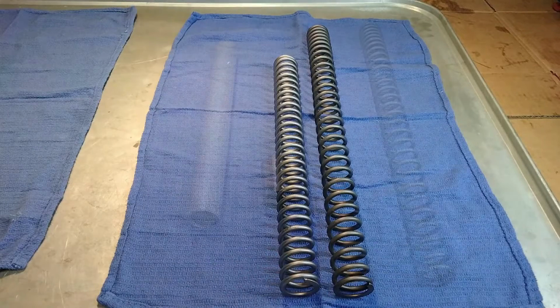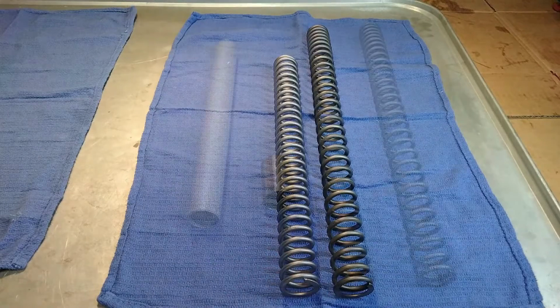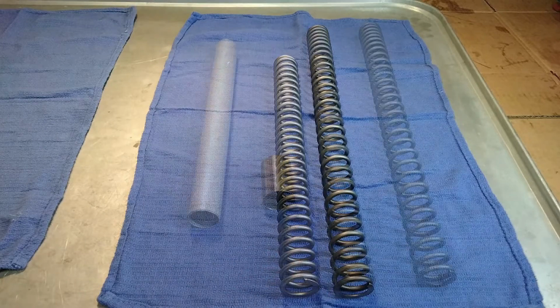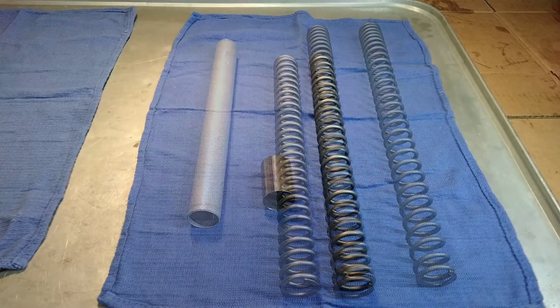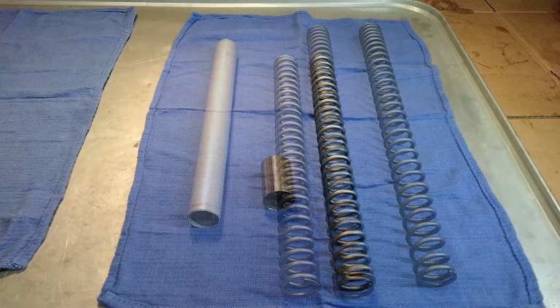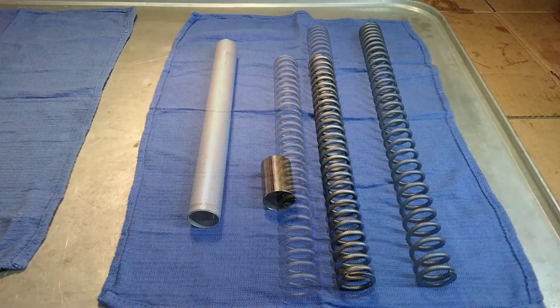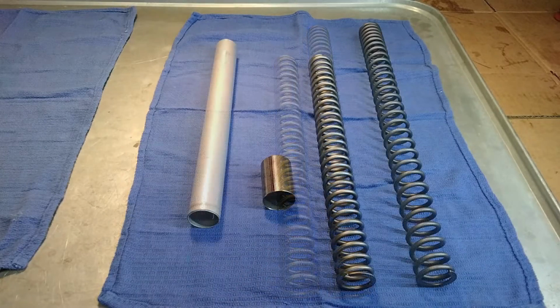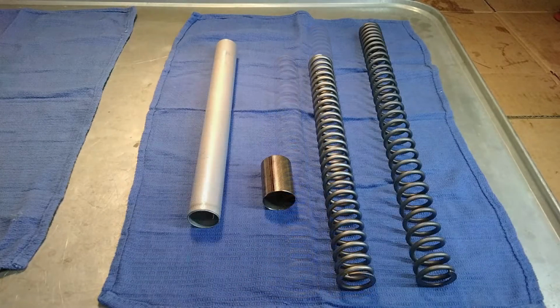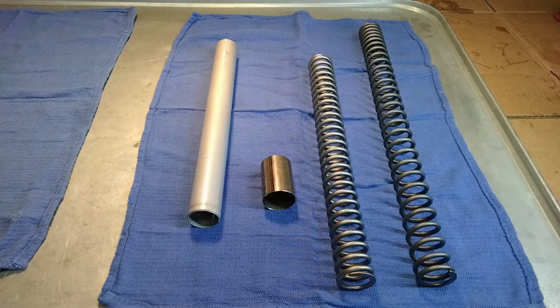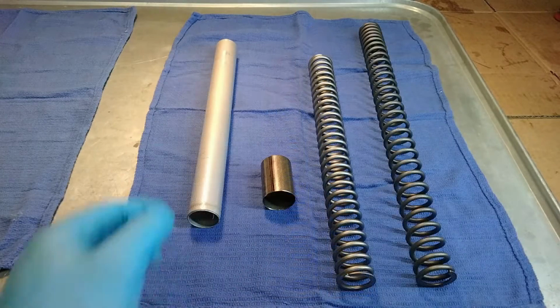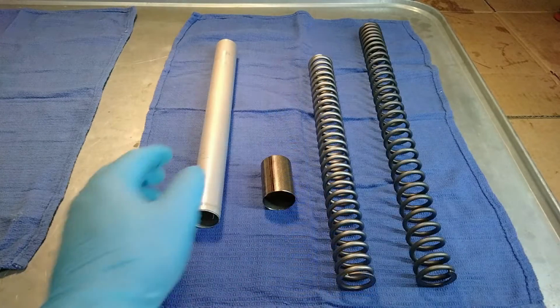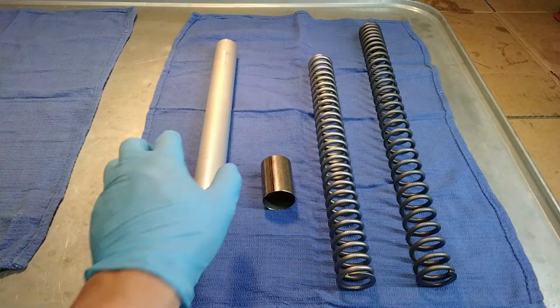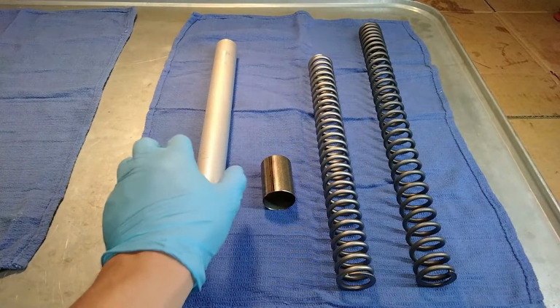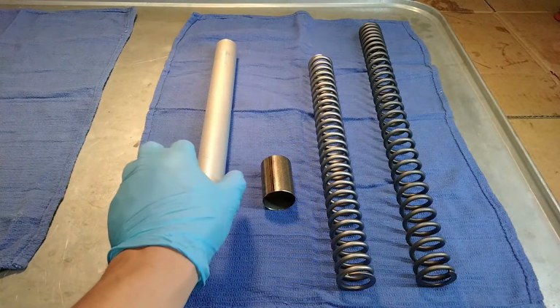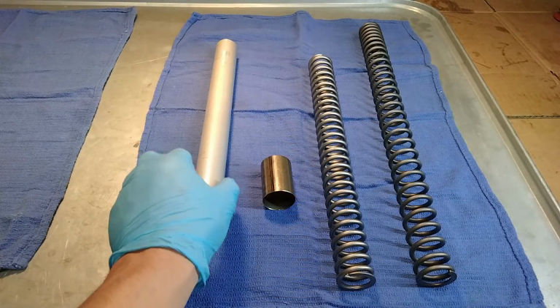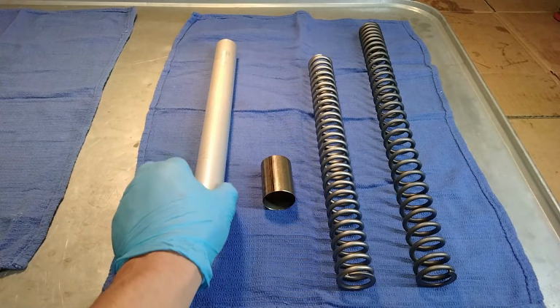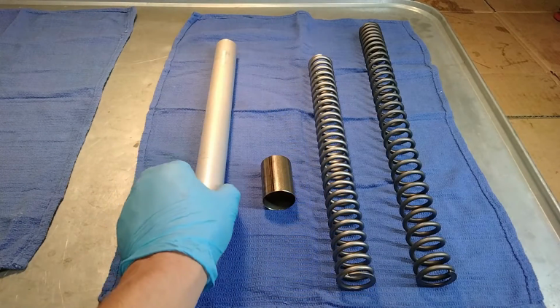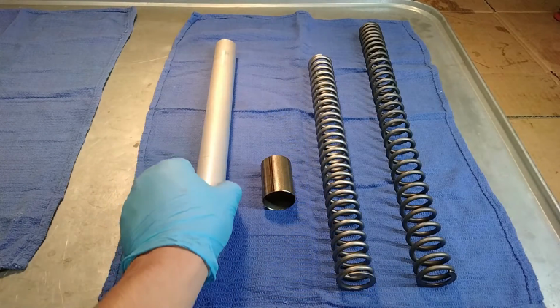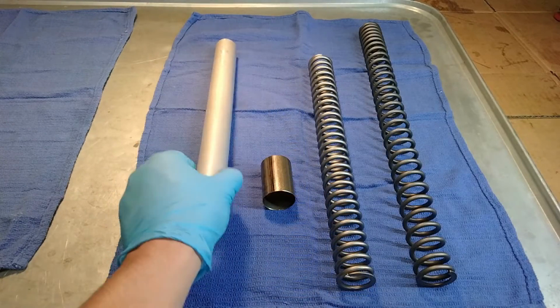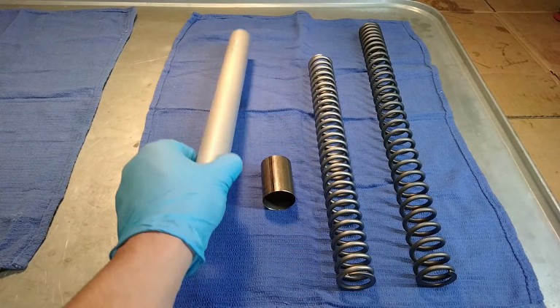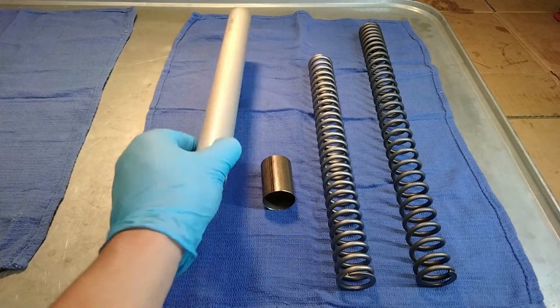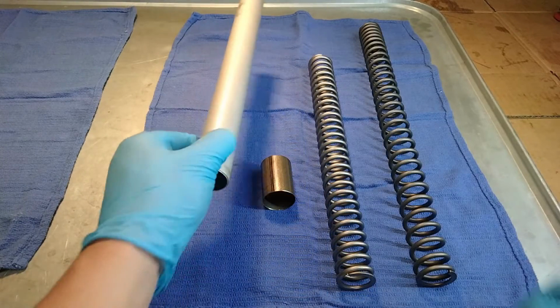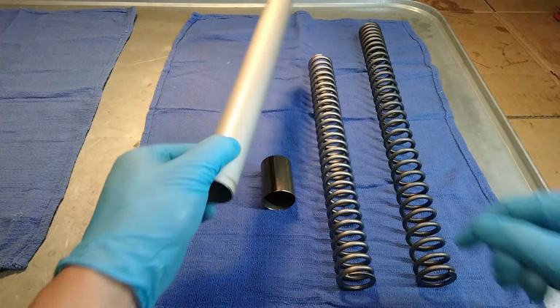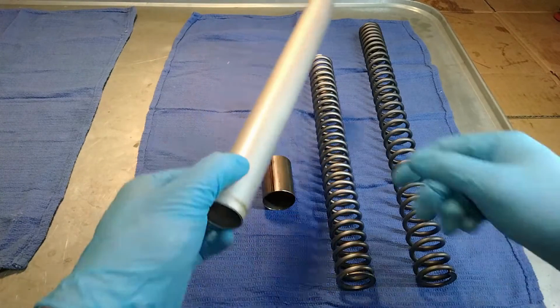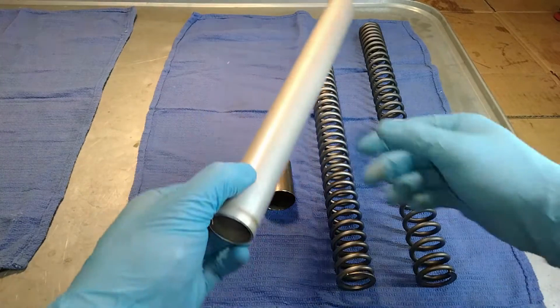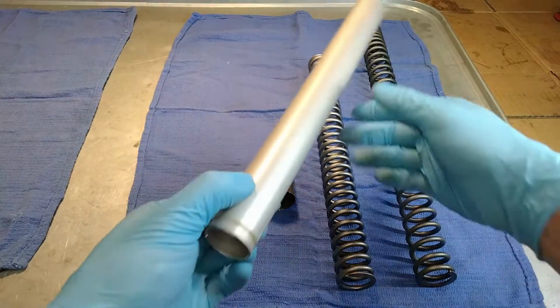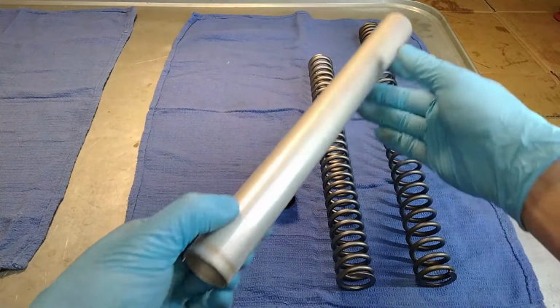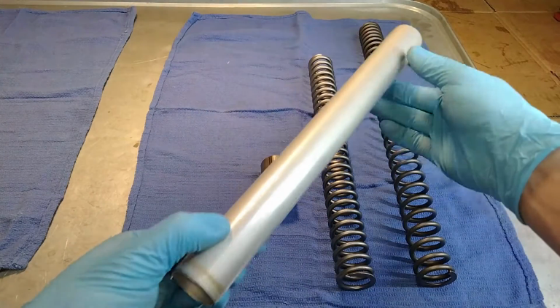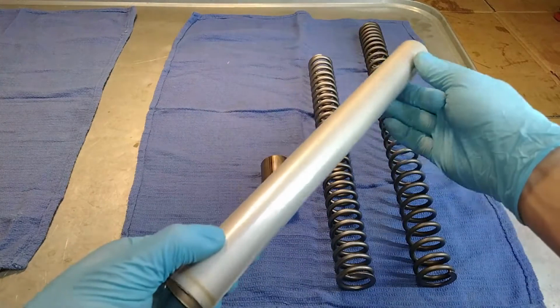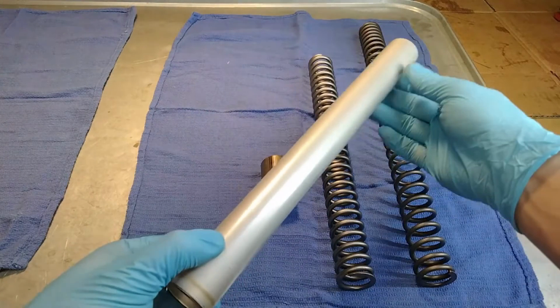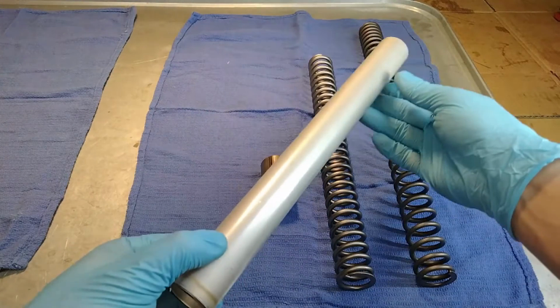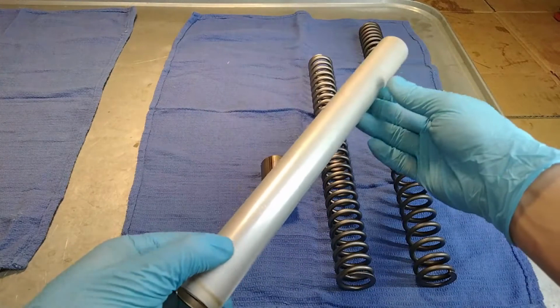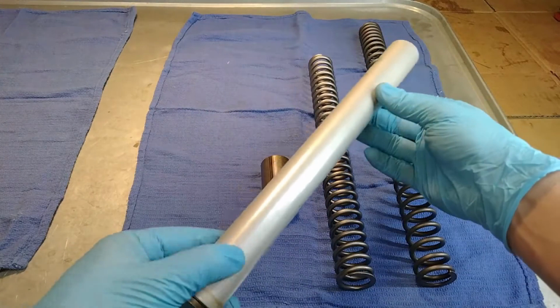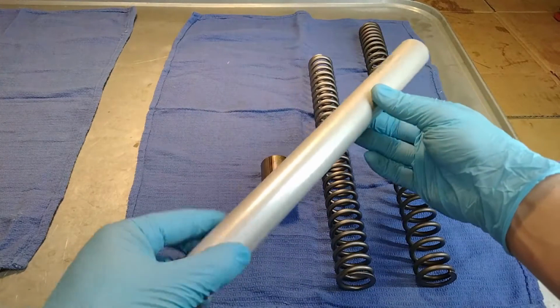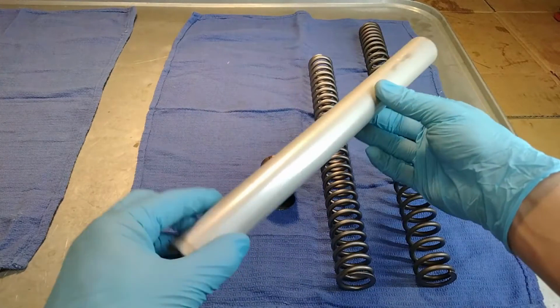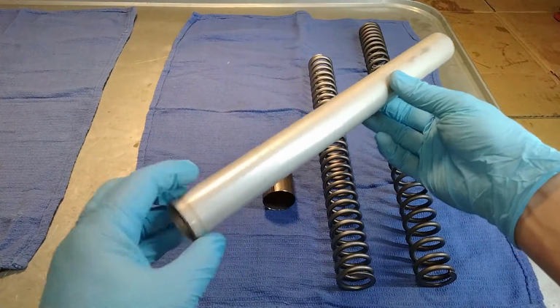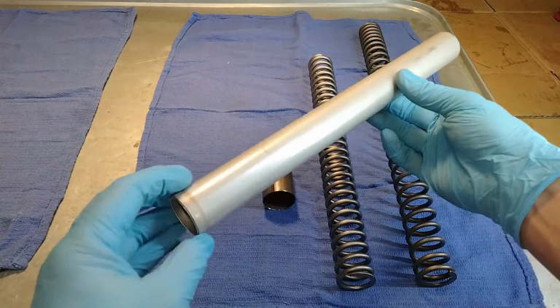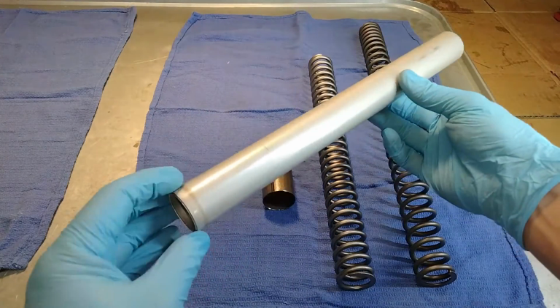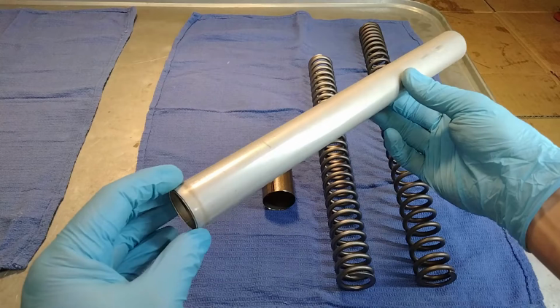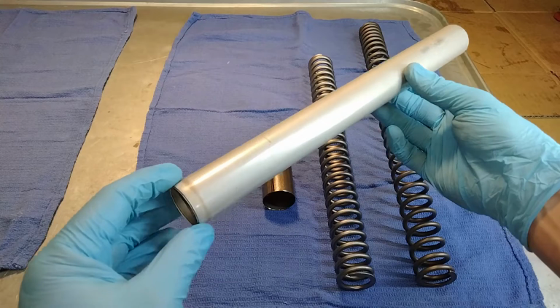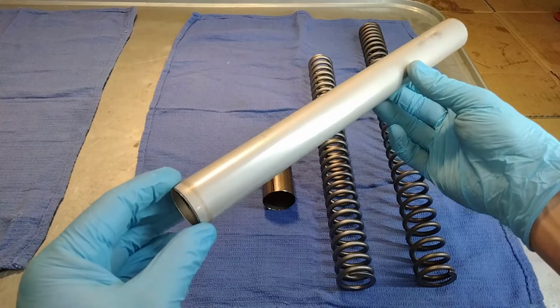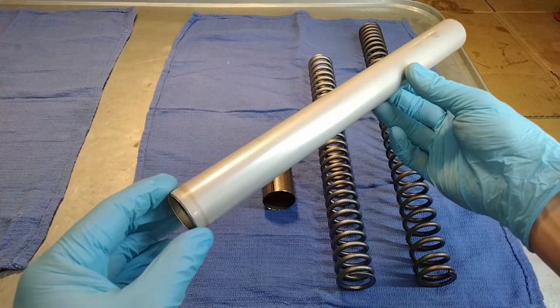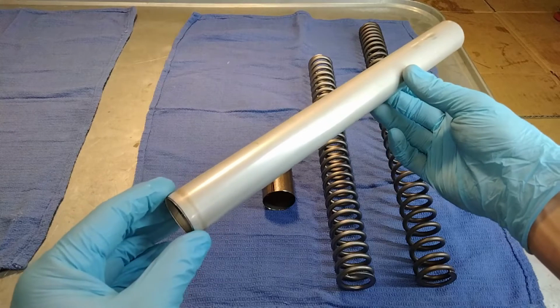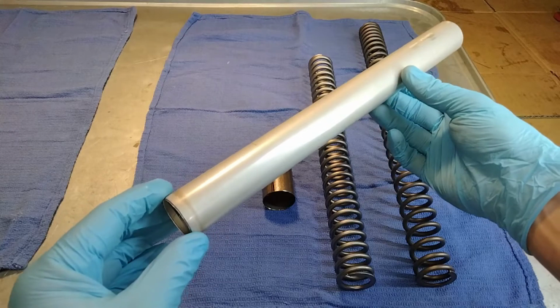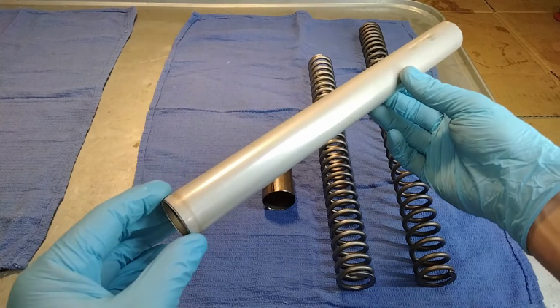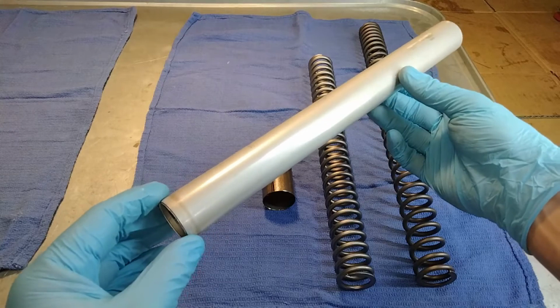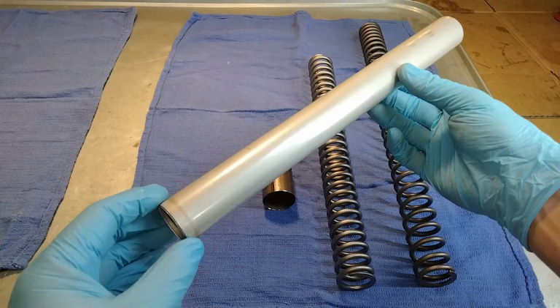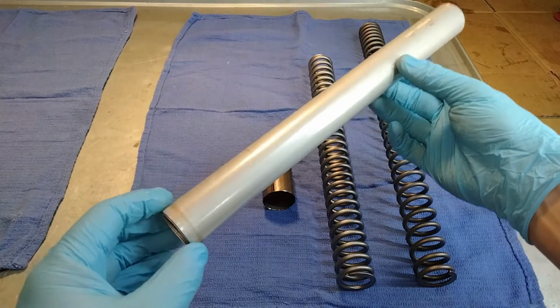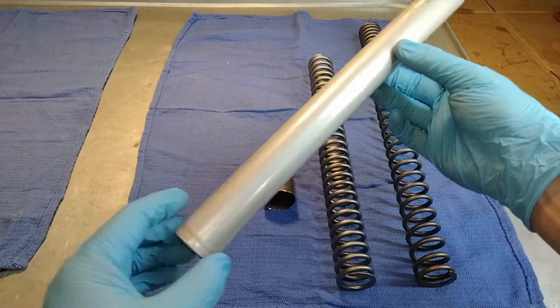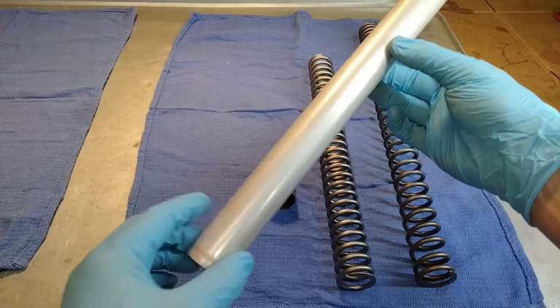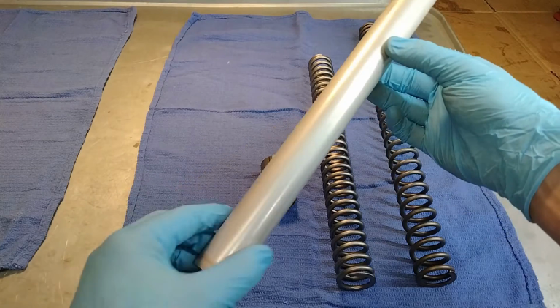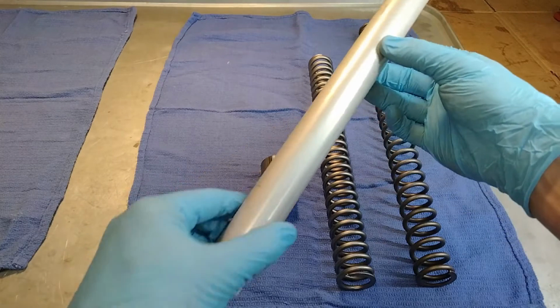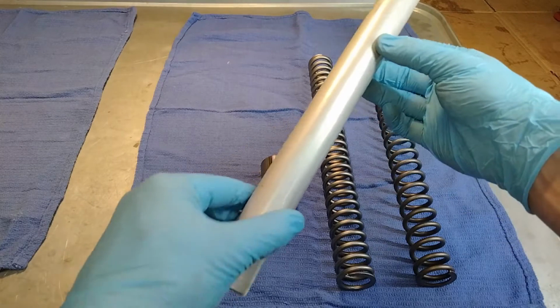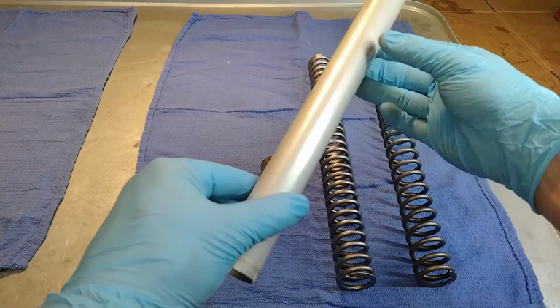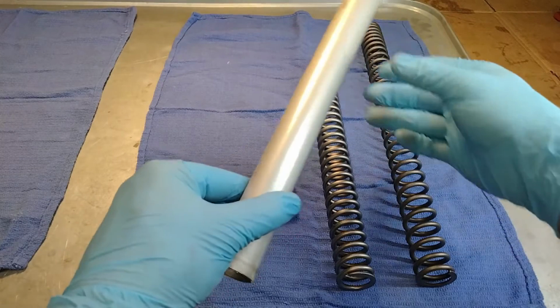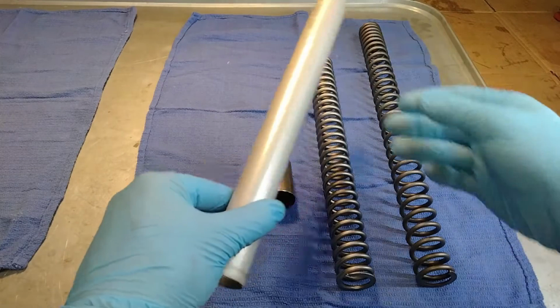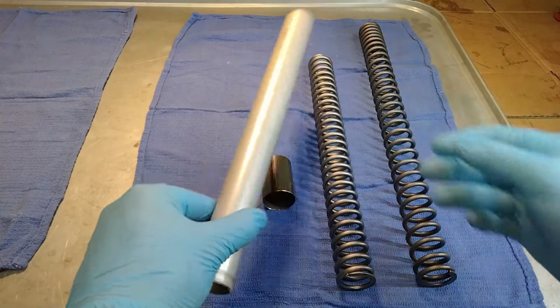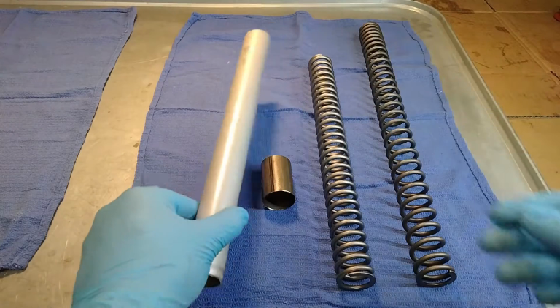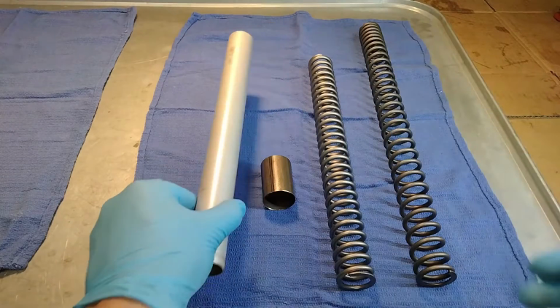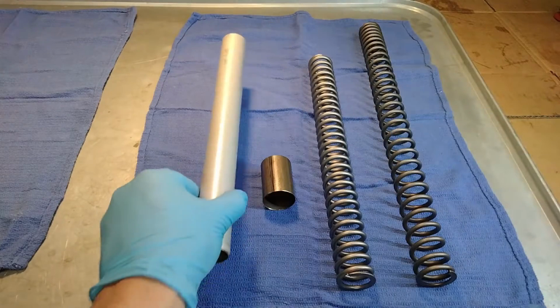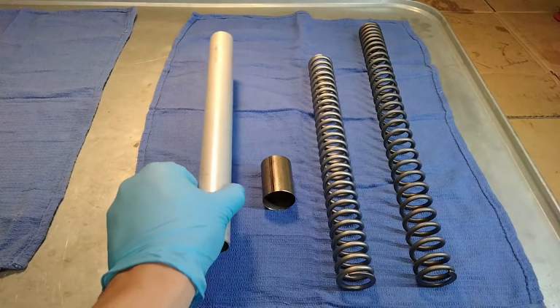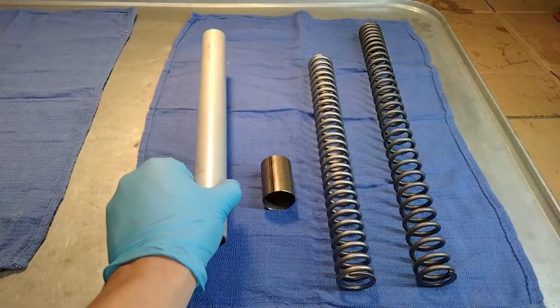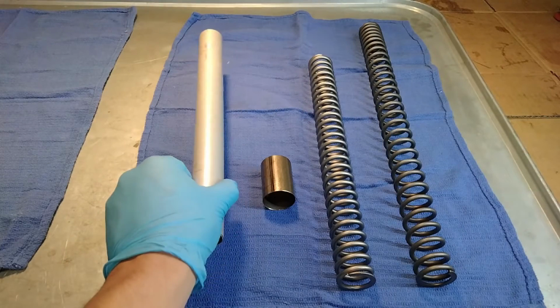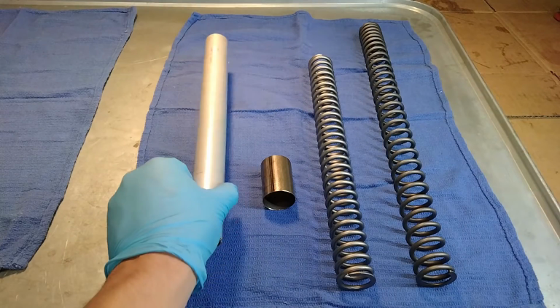Luckily, Racetech knows this, and they sent me this piece of tubing that I can use to cut my own preload spacers to the exact length I want.